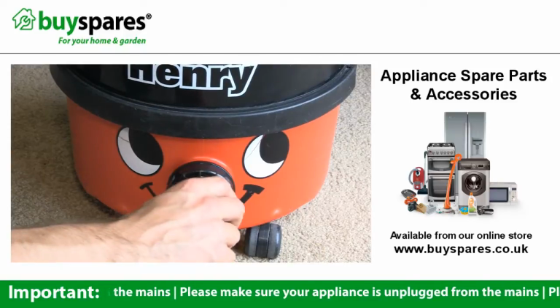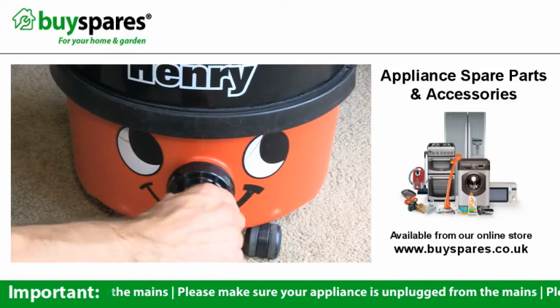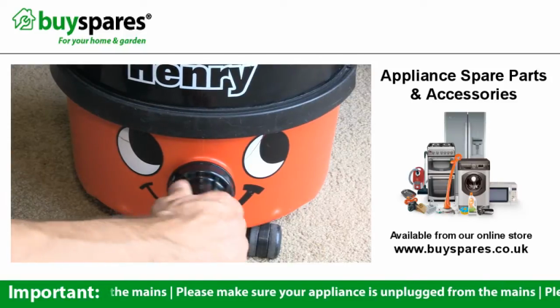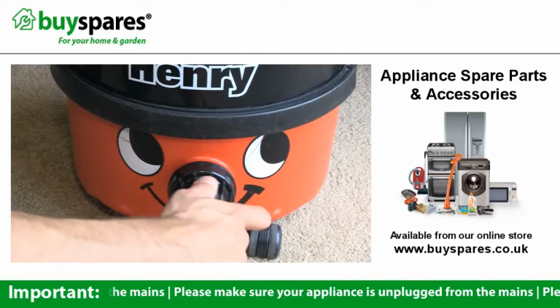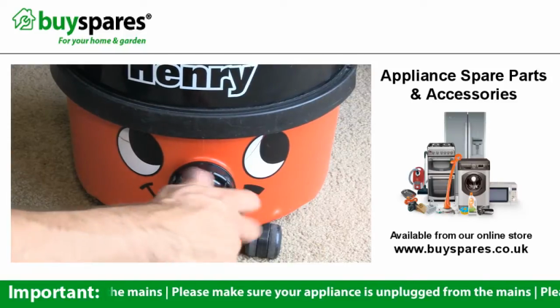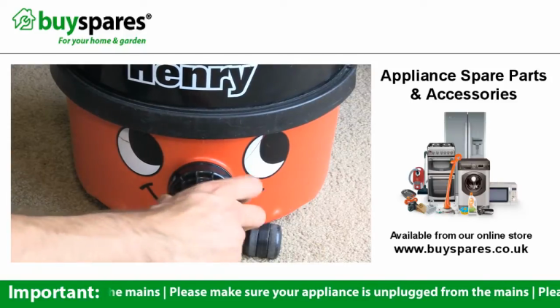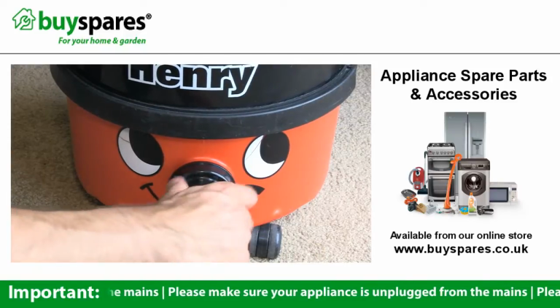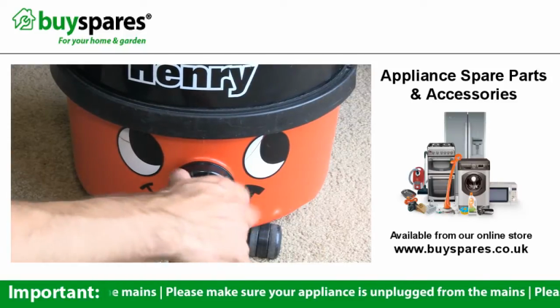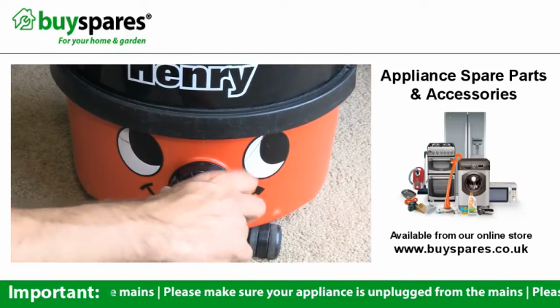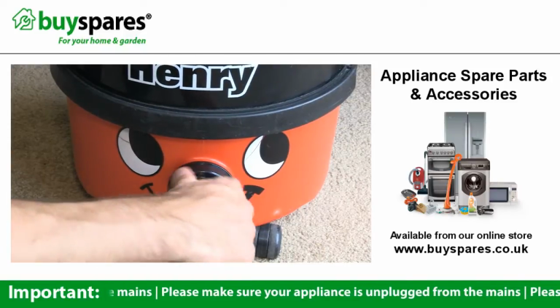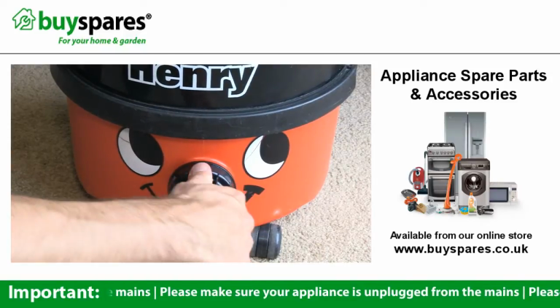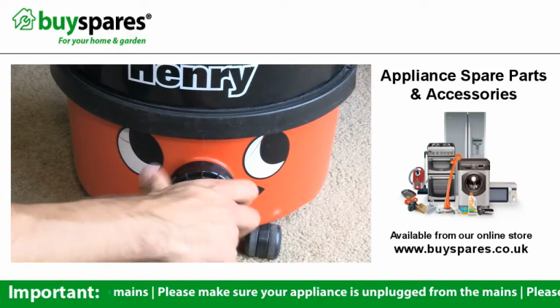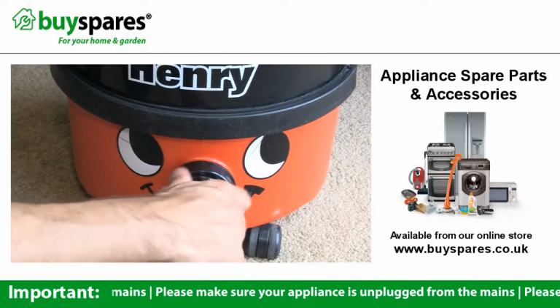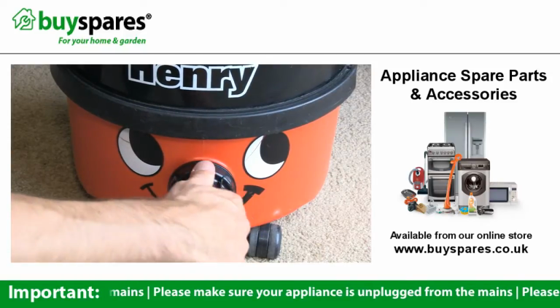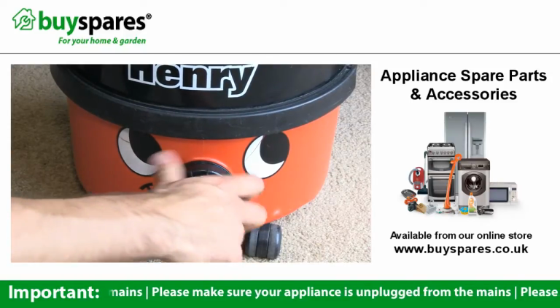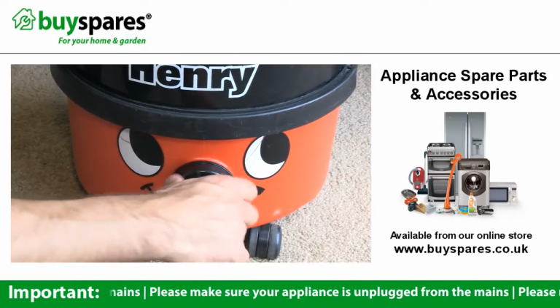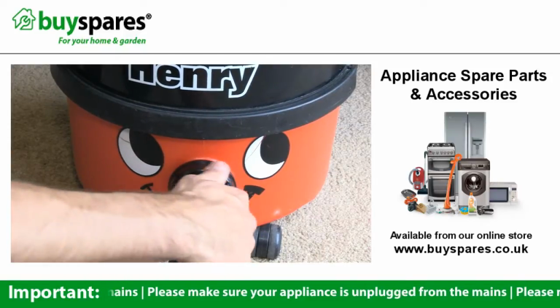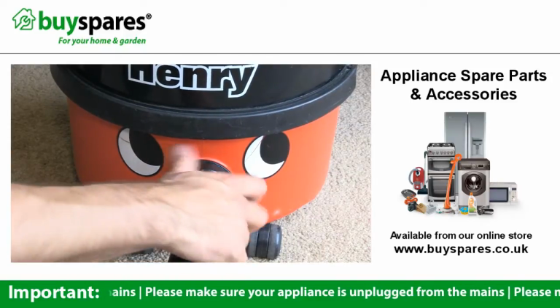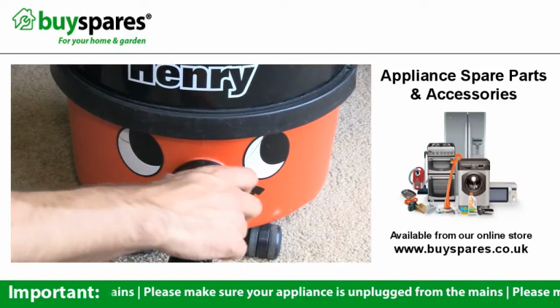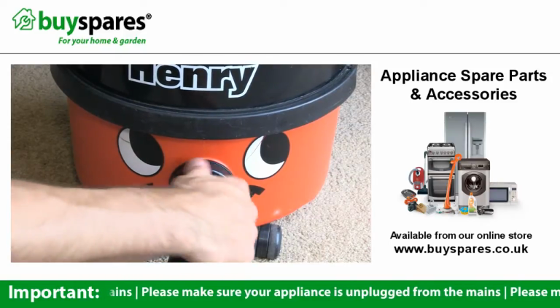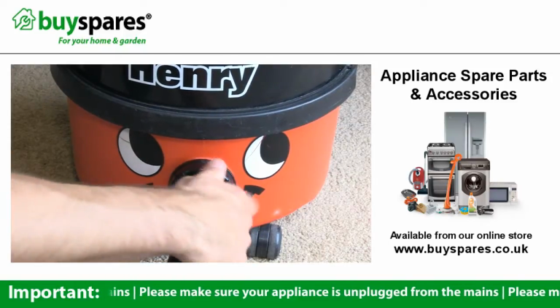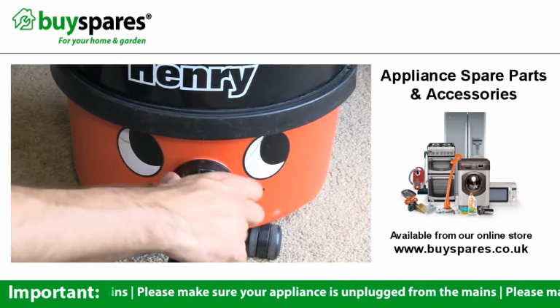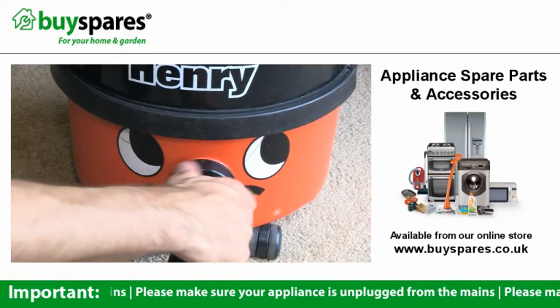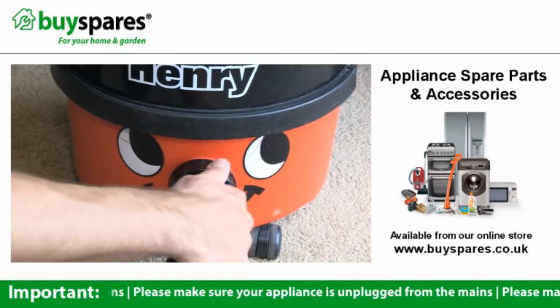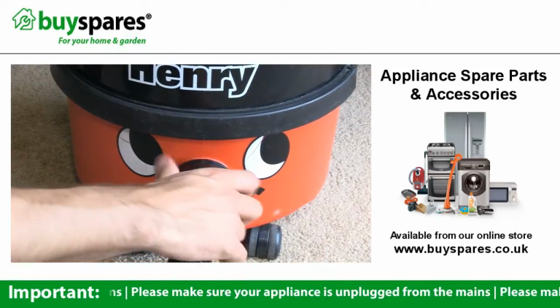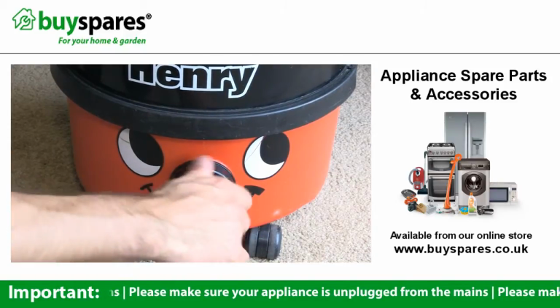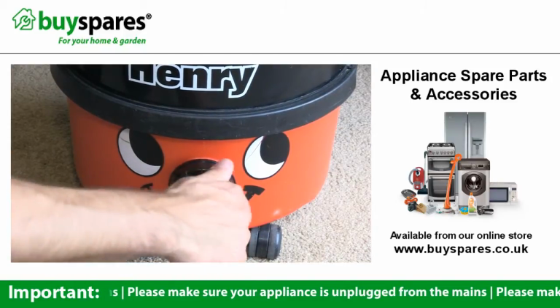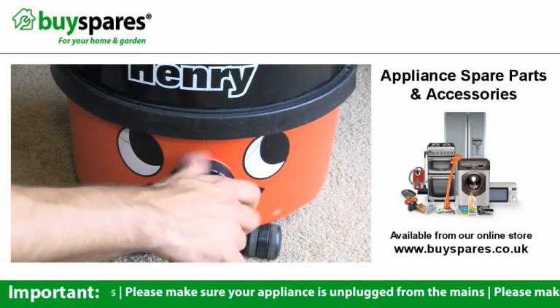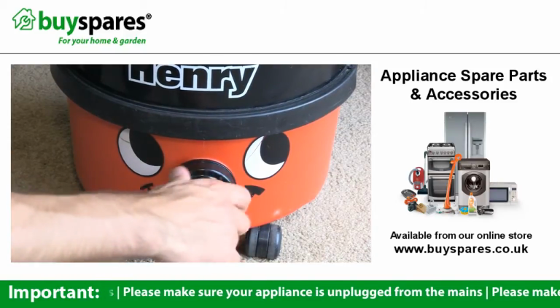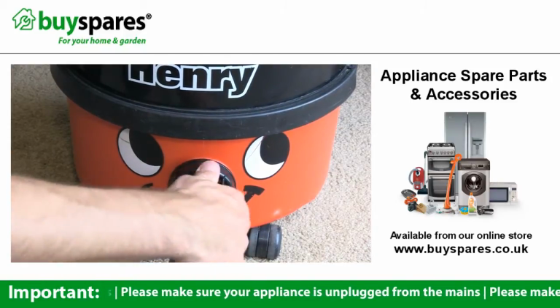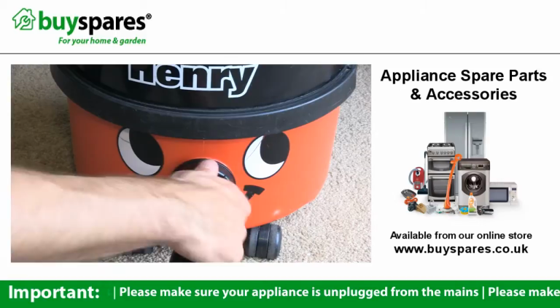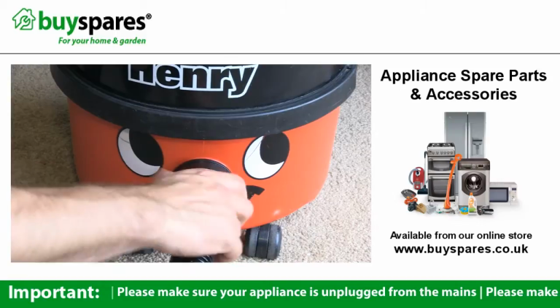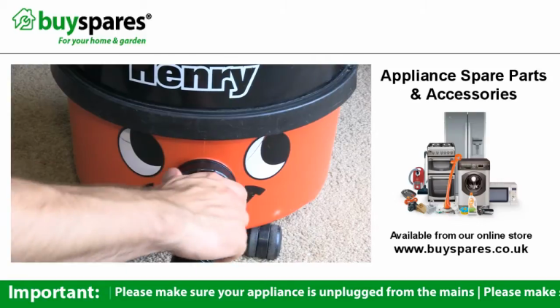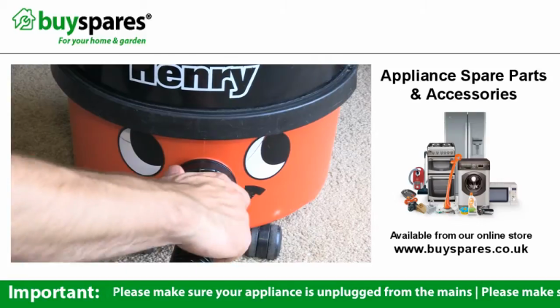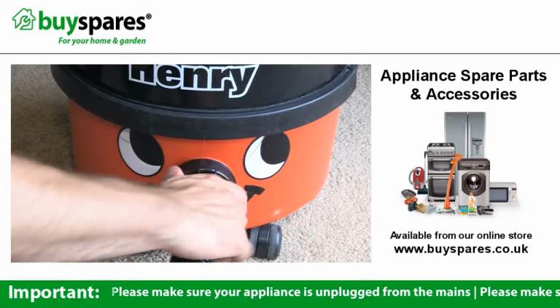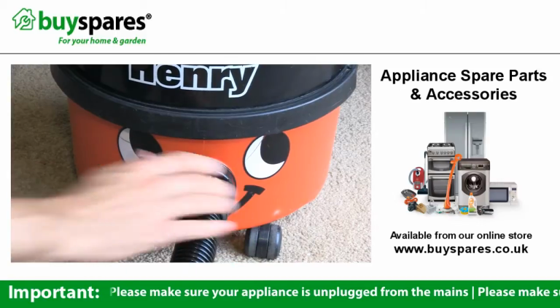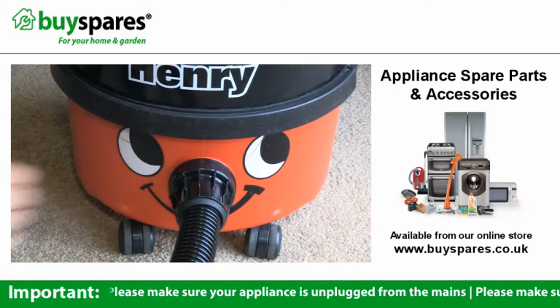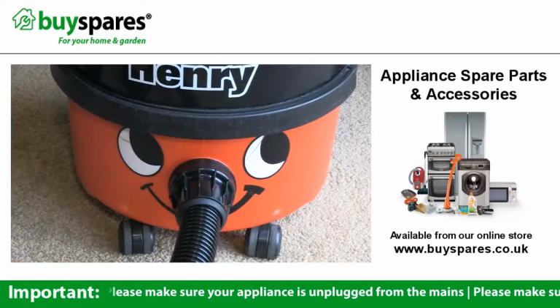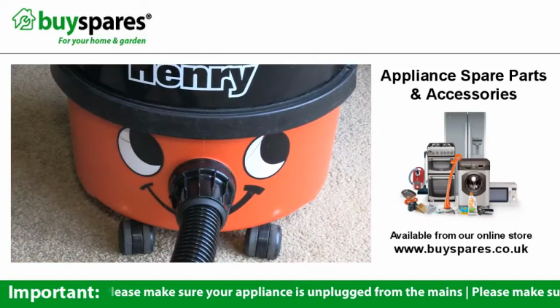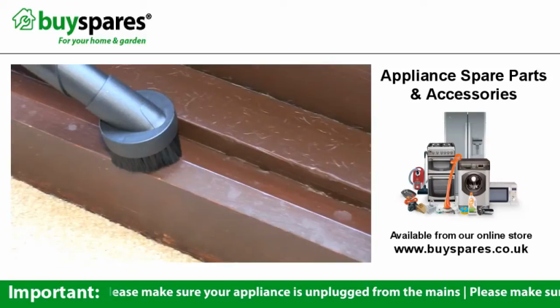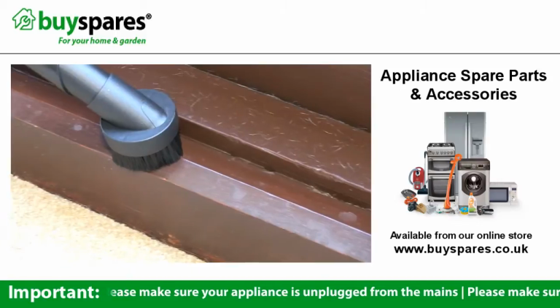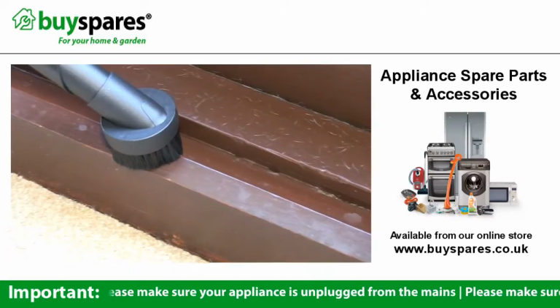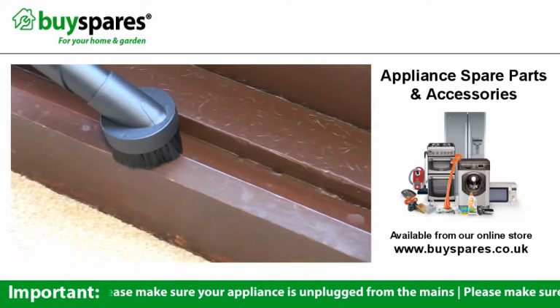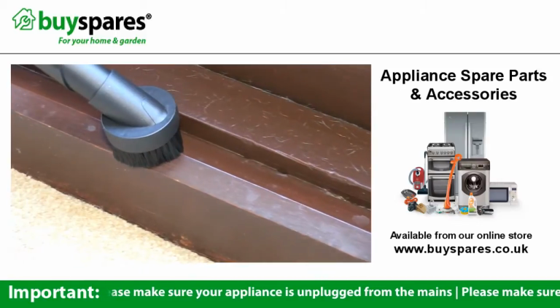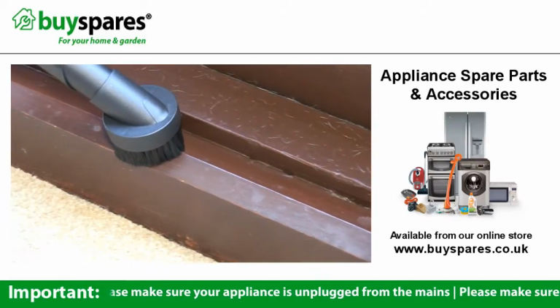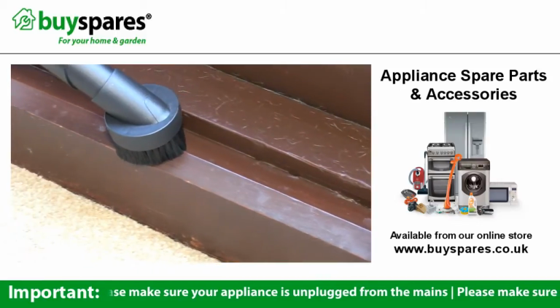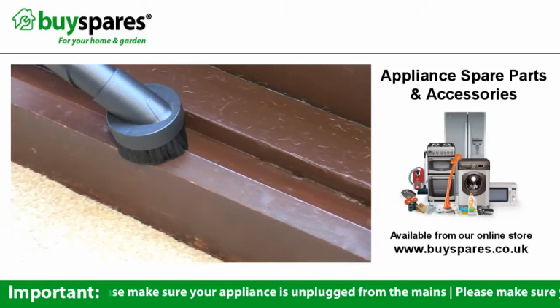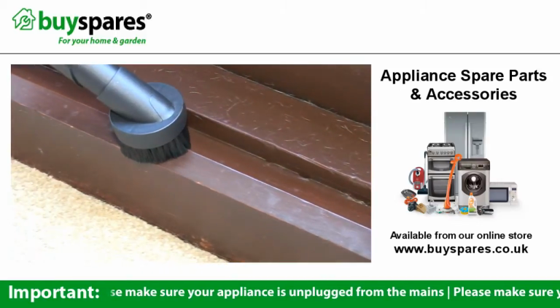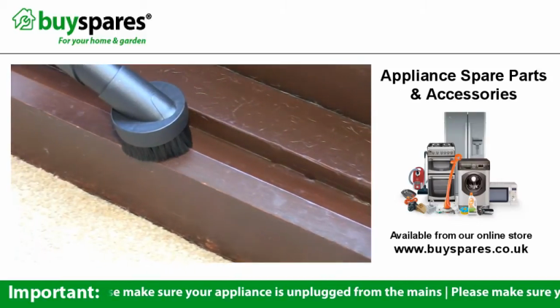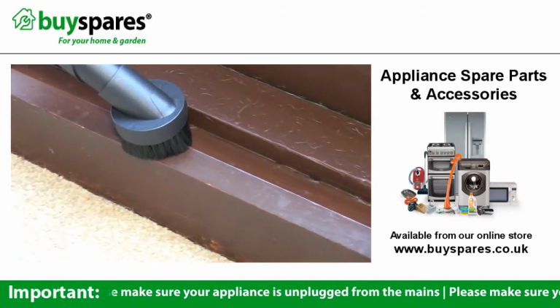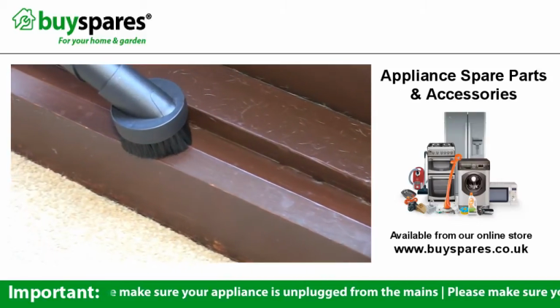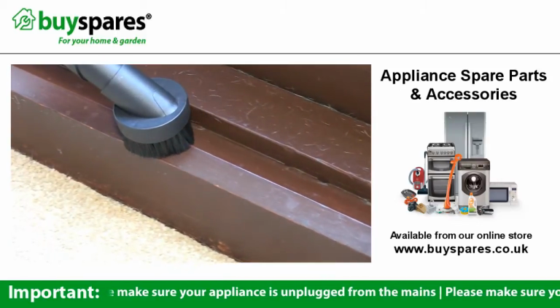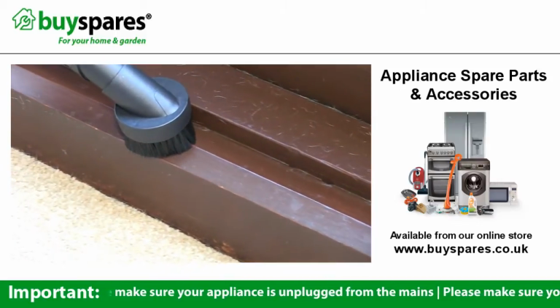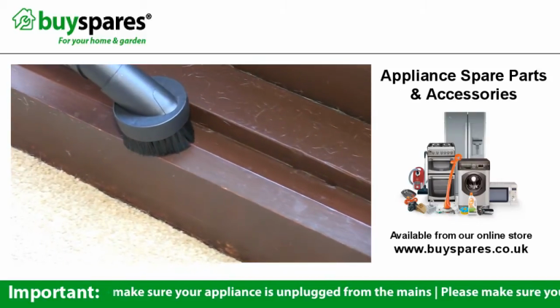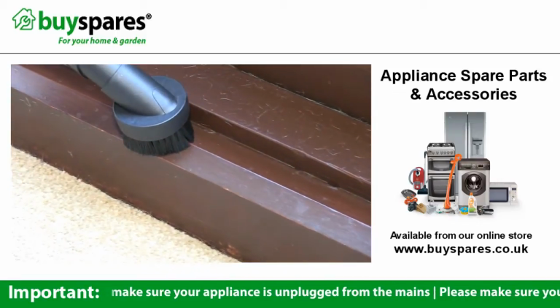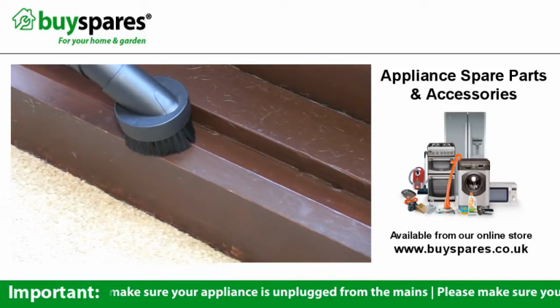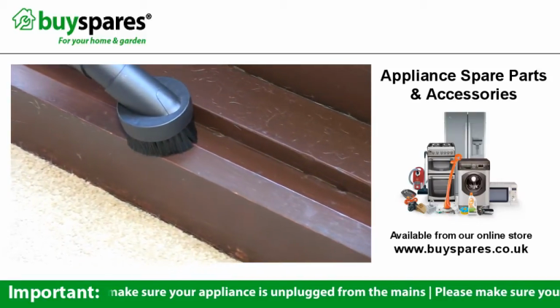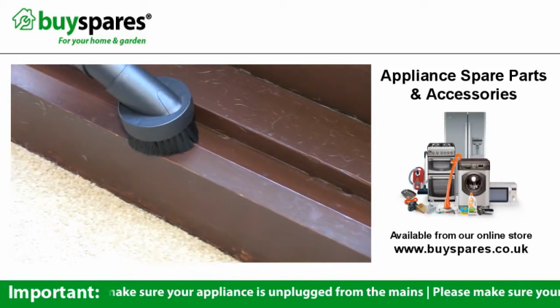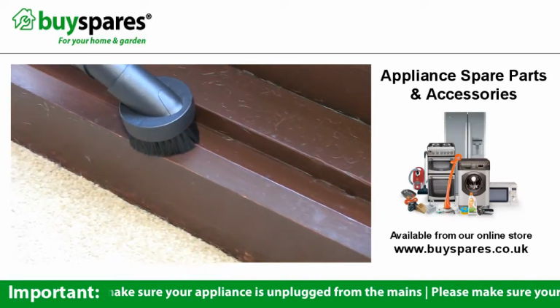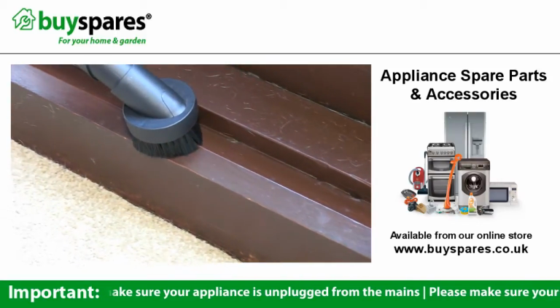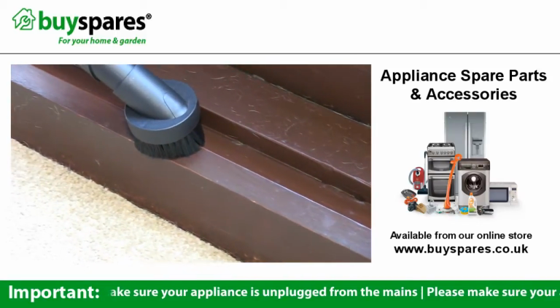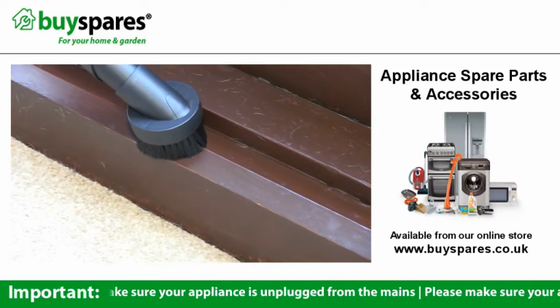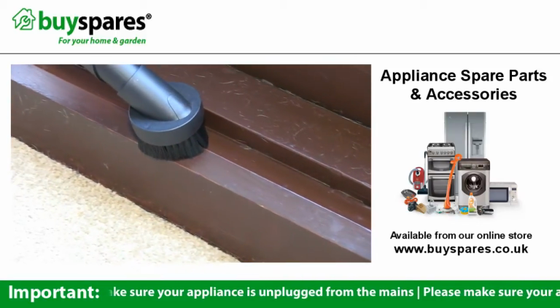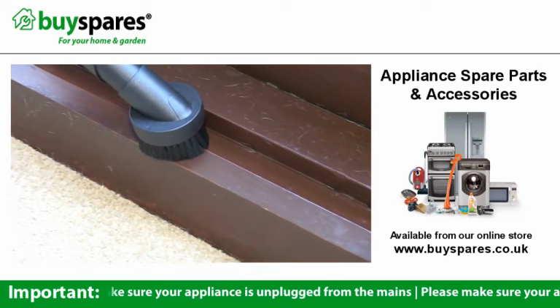With all of these included, the pneumatic vacuum cleaner toolkit enables you to make the most of your pneumatic vacuum all around your home.